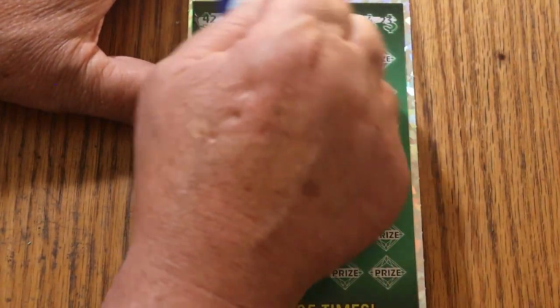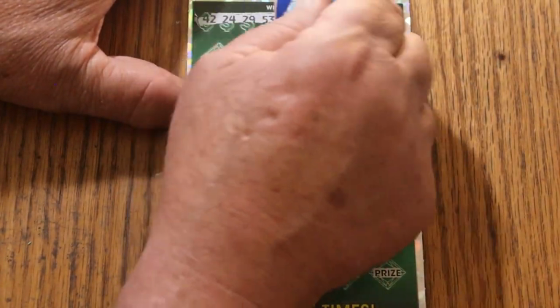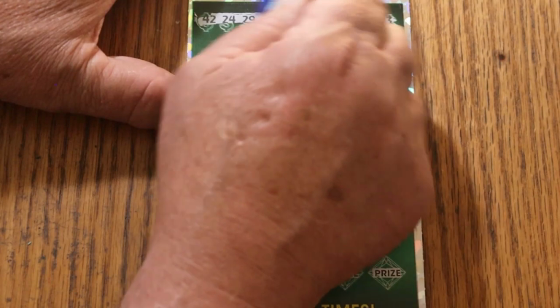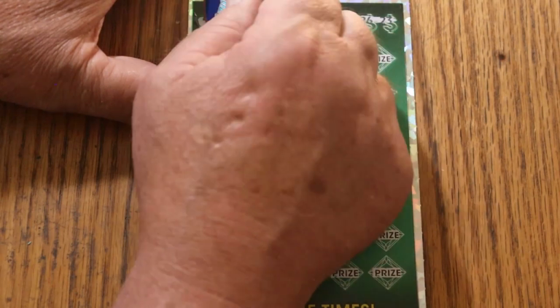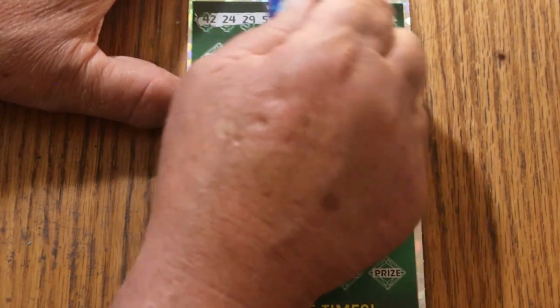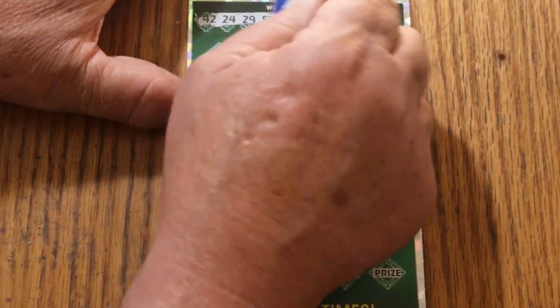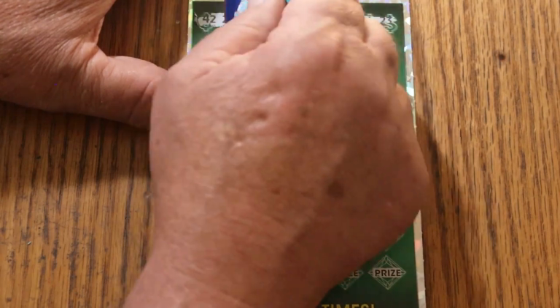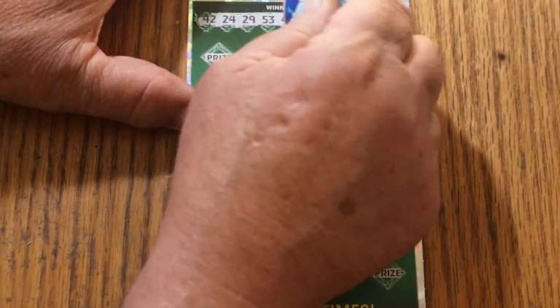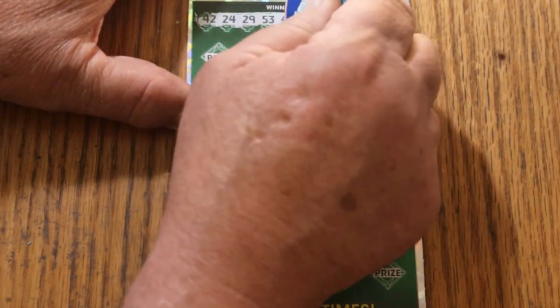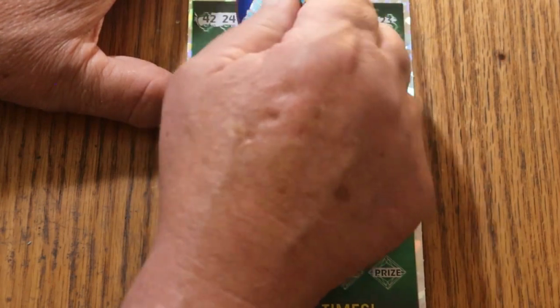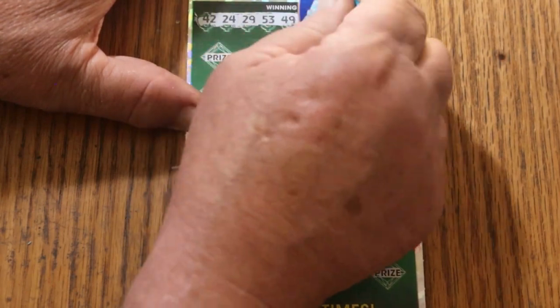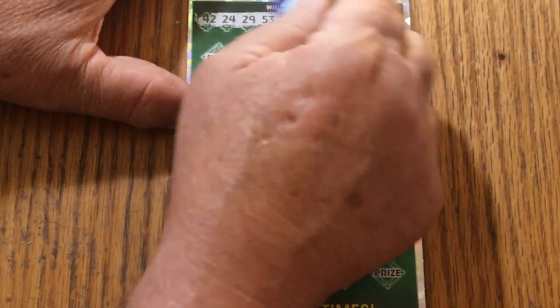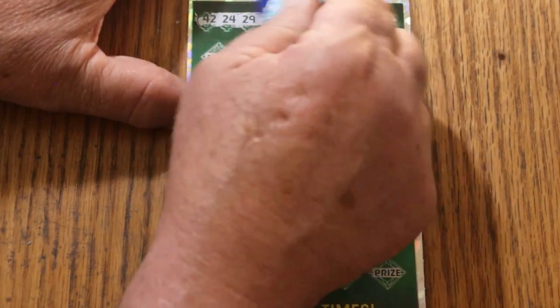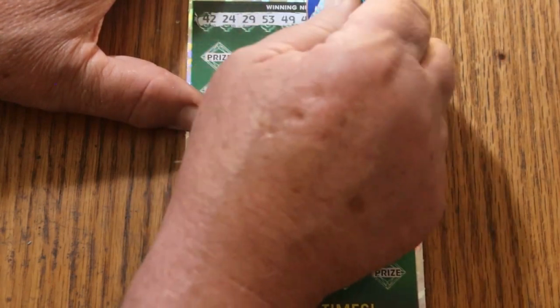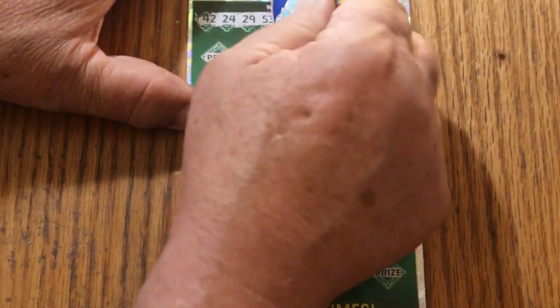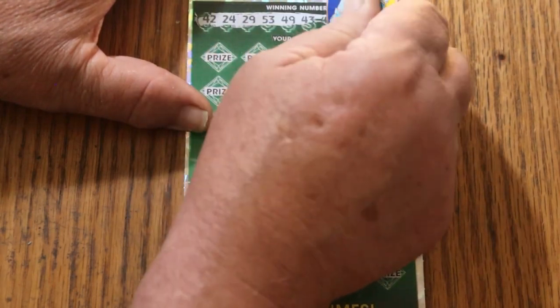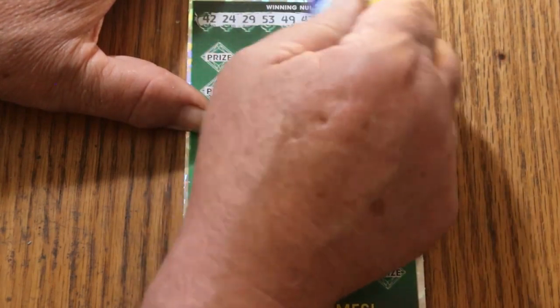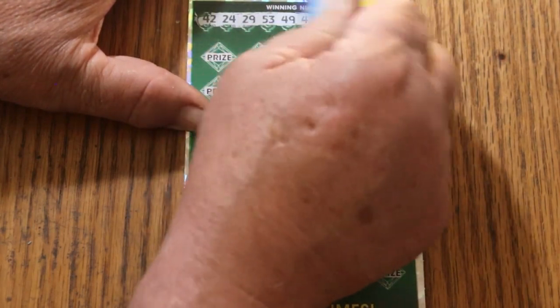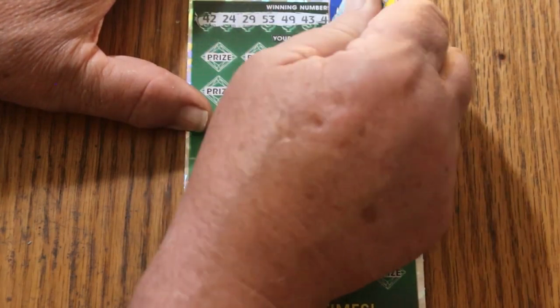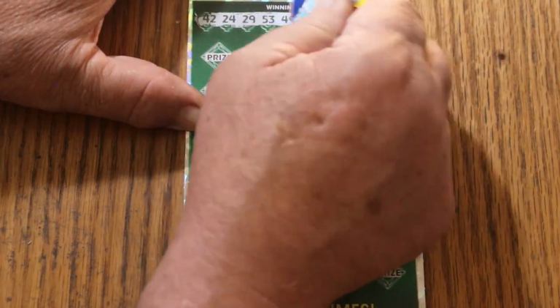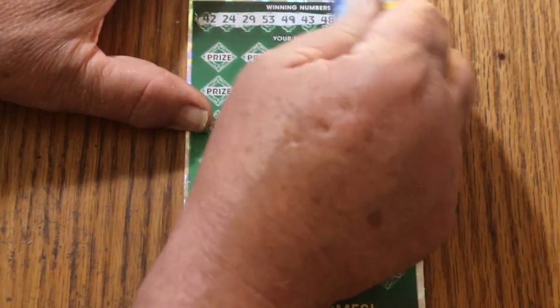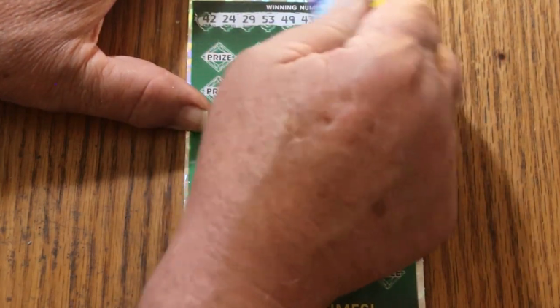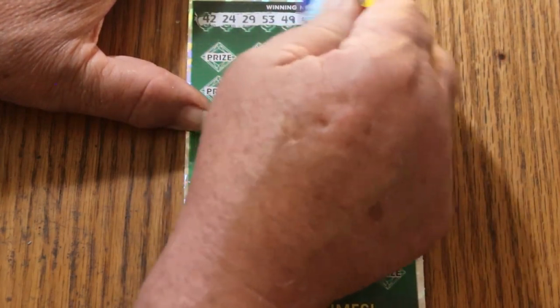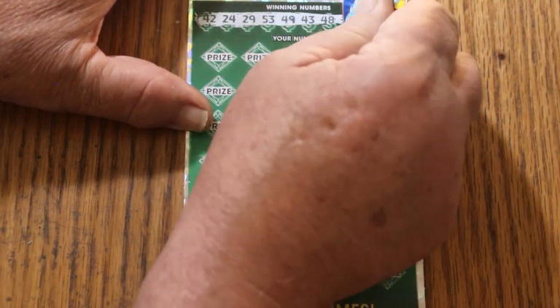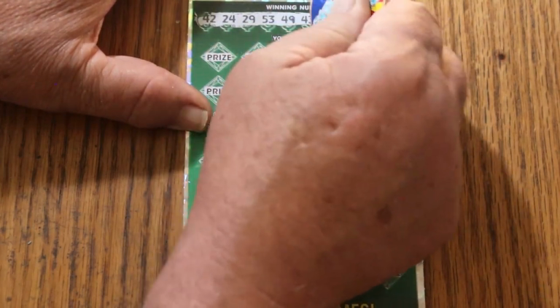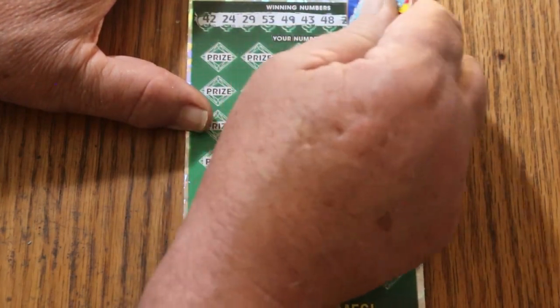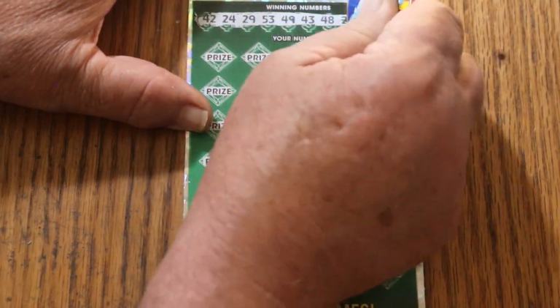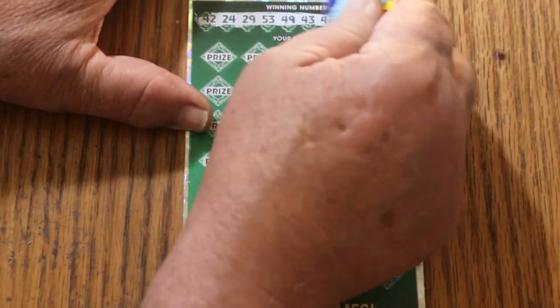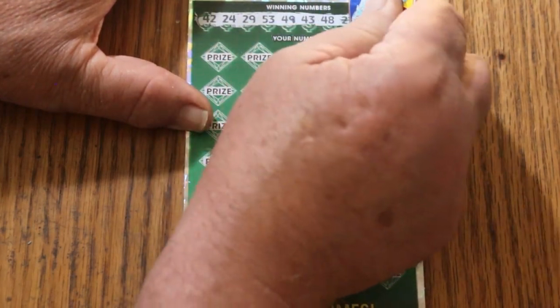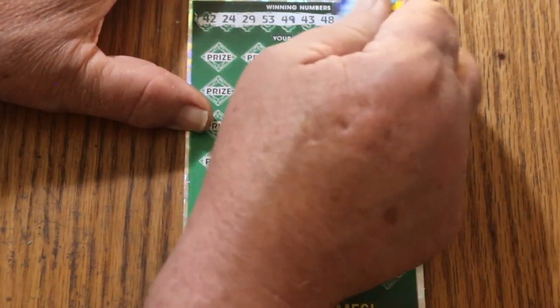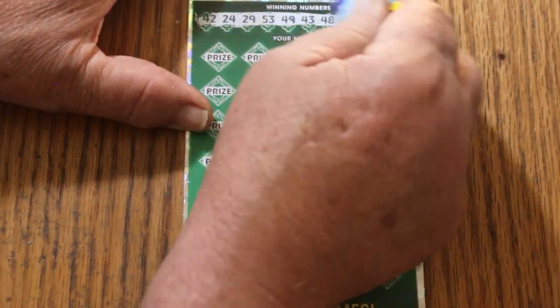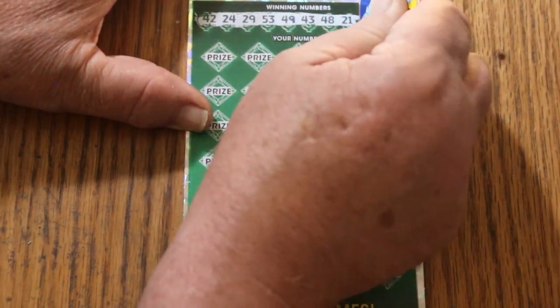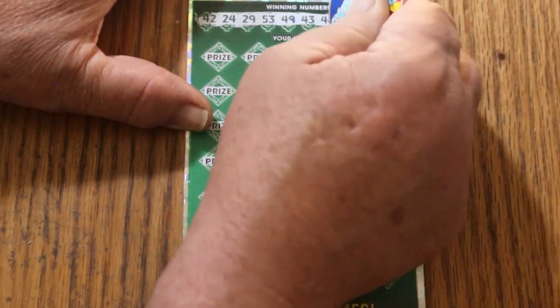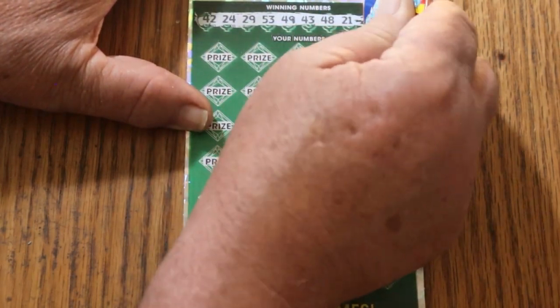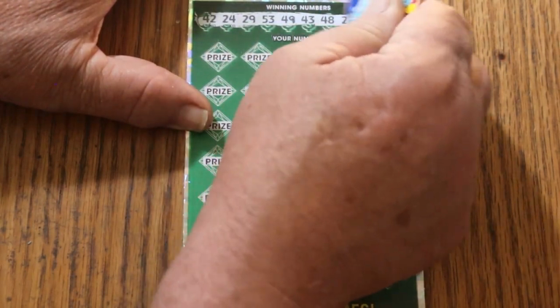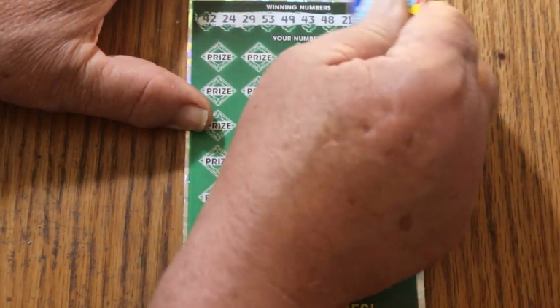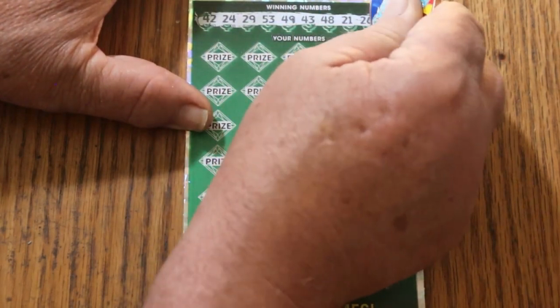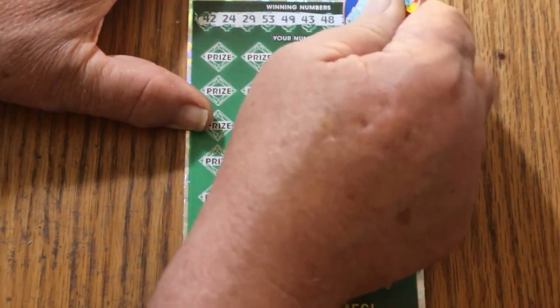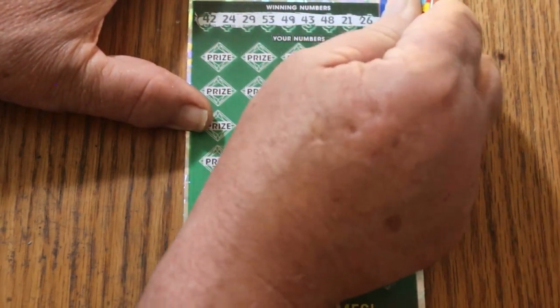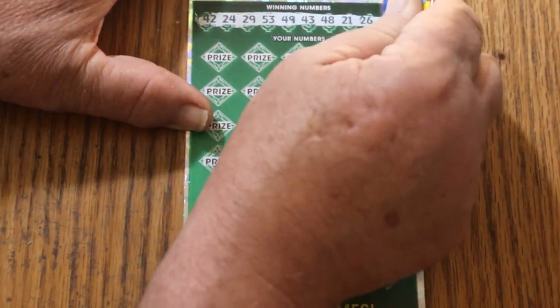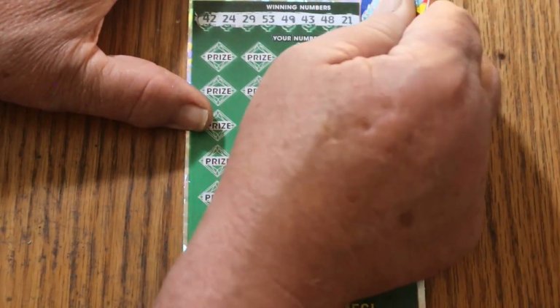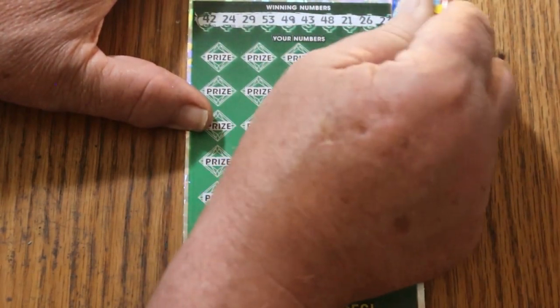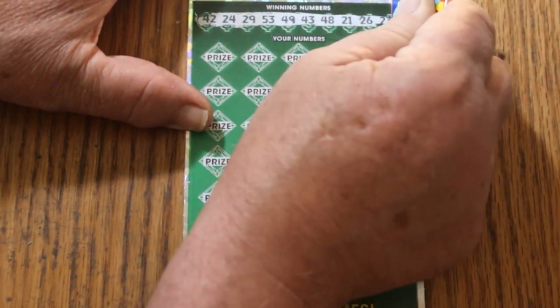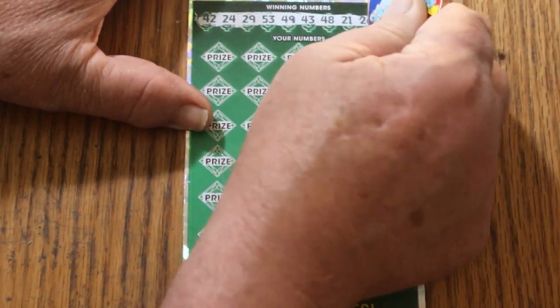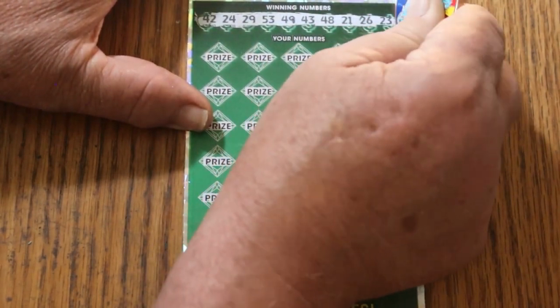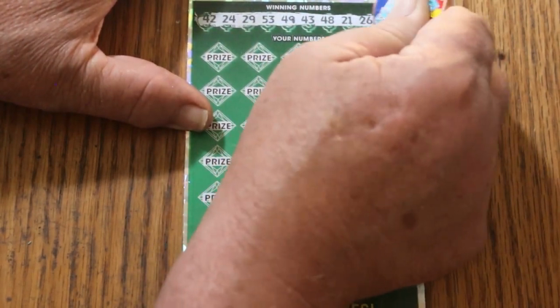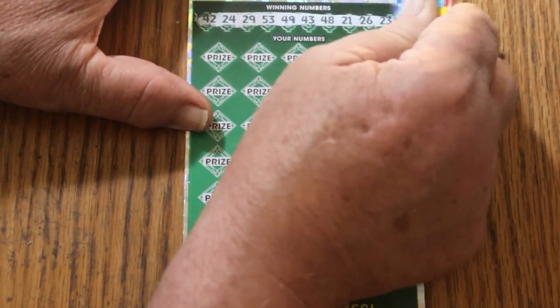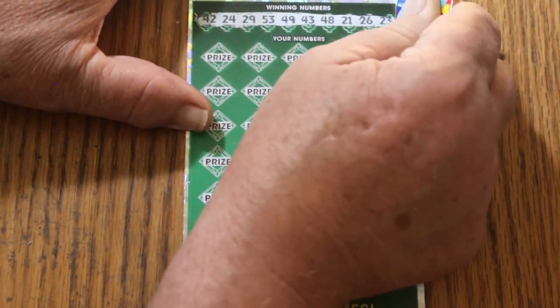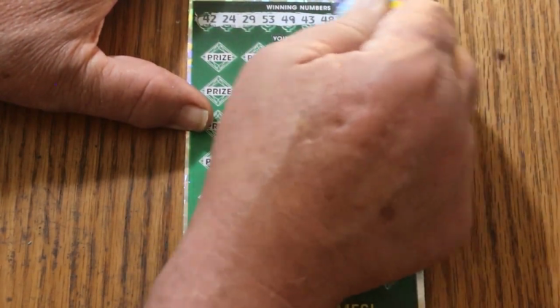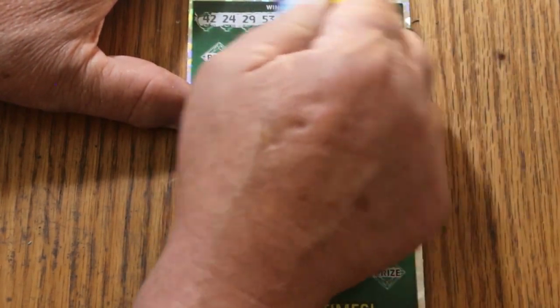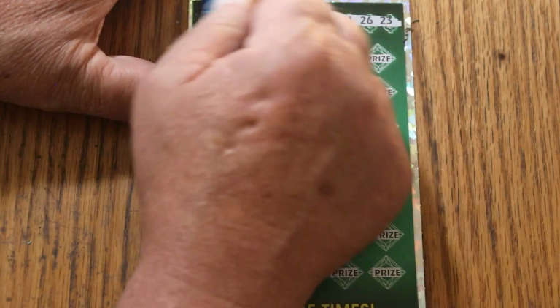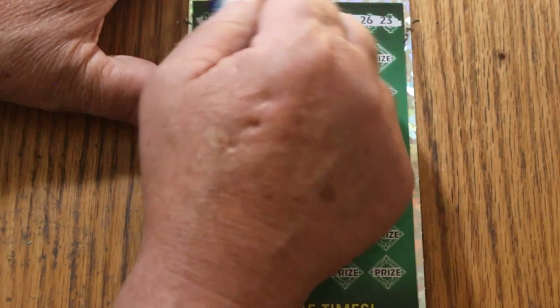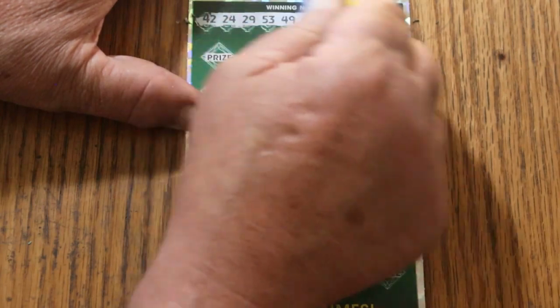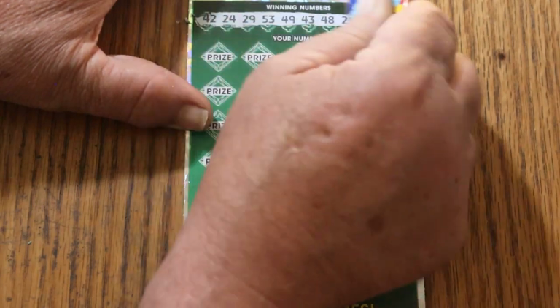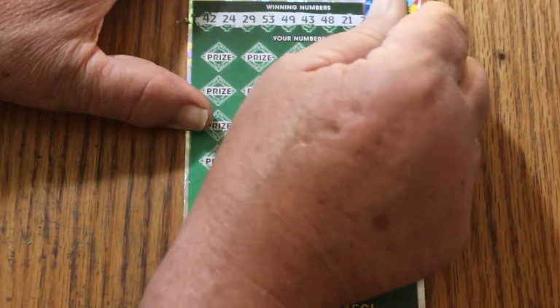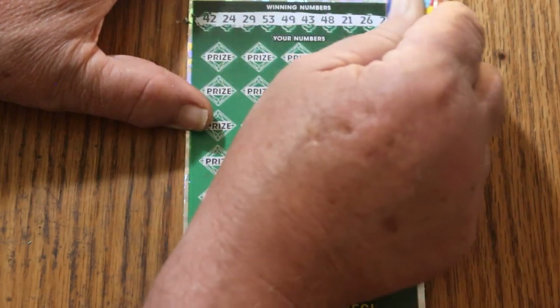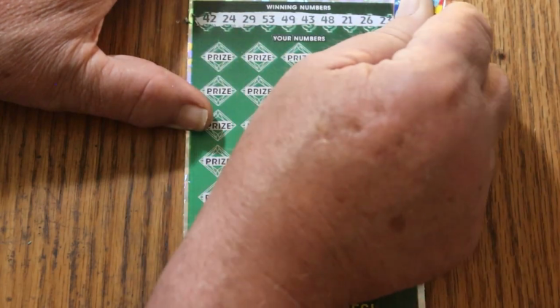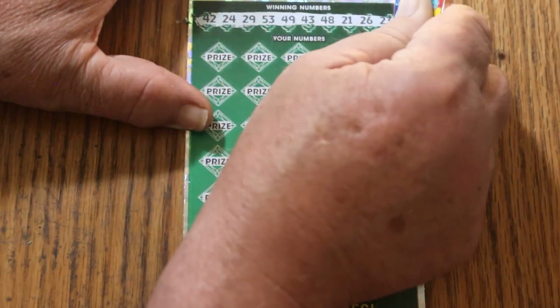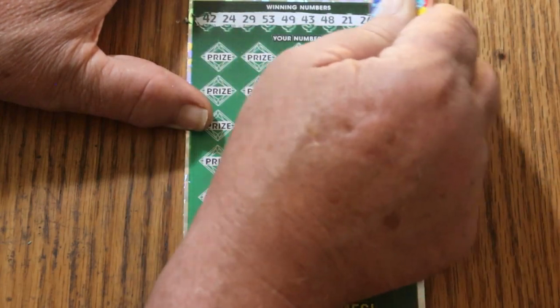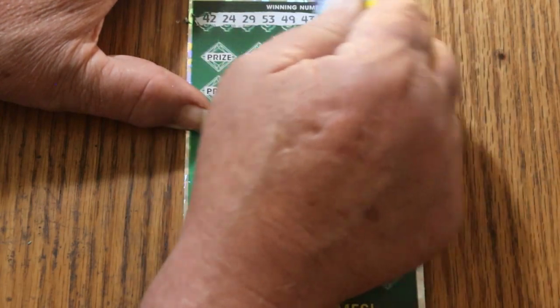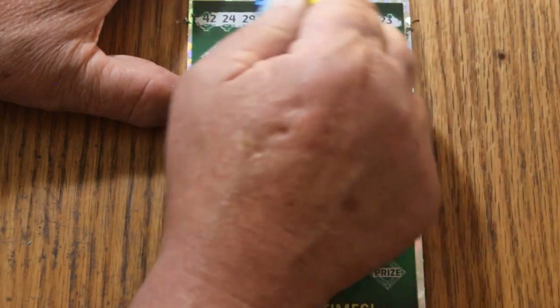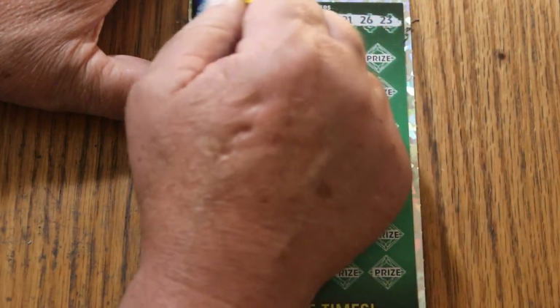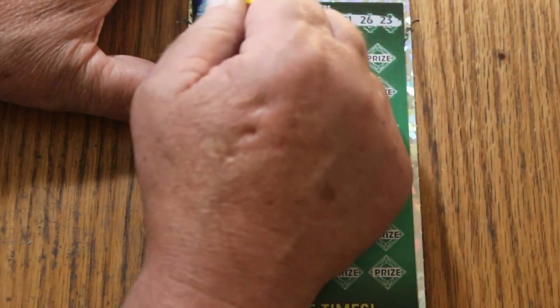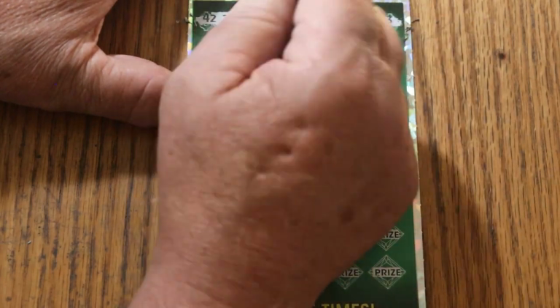The winning numbers are: 42, 24, 29, 53, 49, 43, 48, 21, 26, and 23.